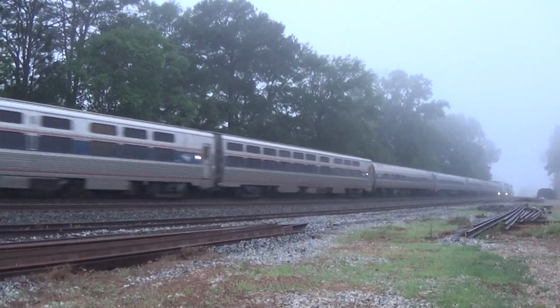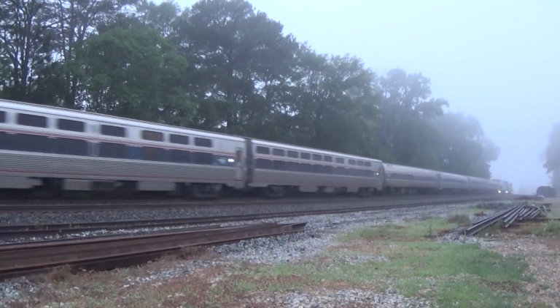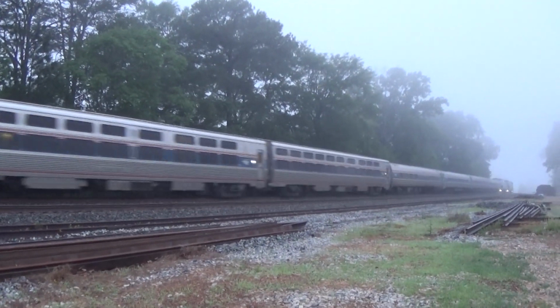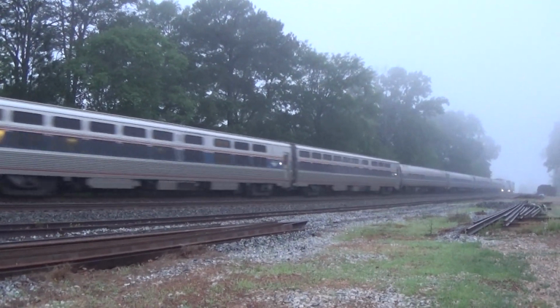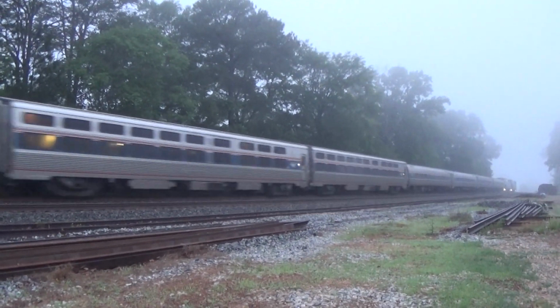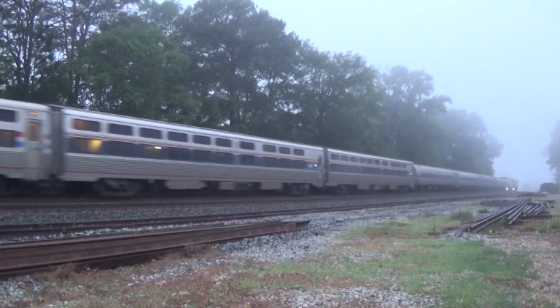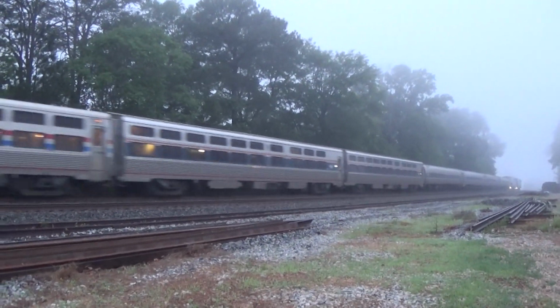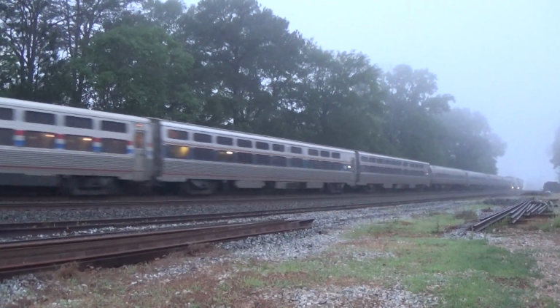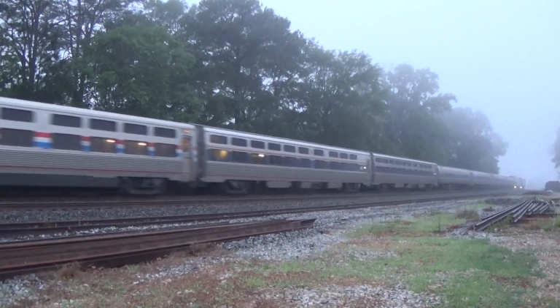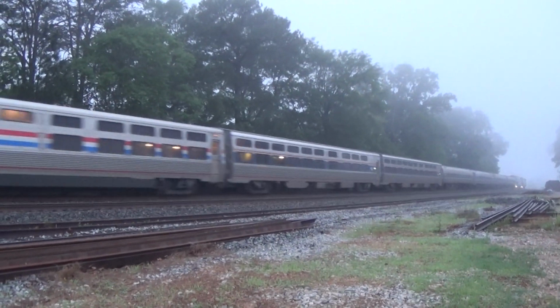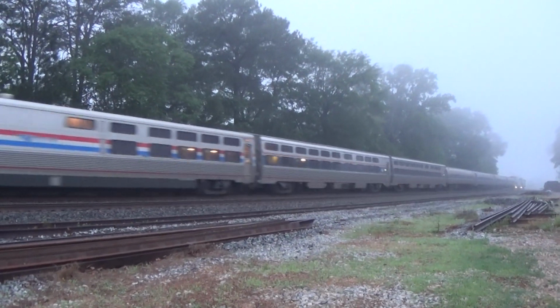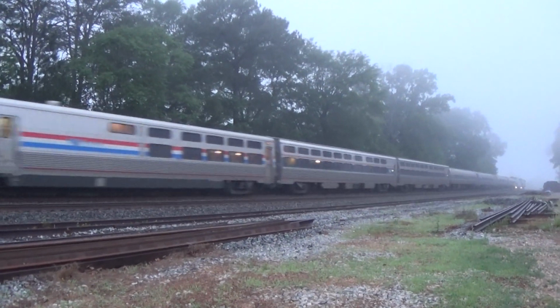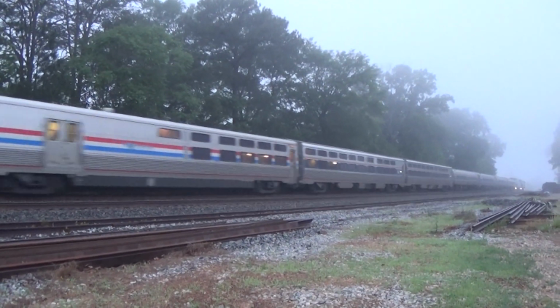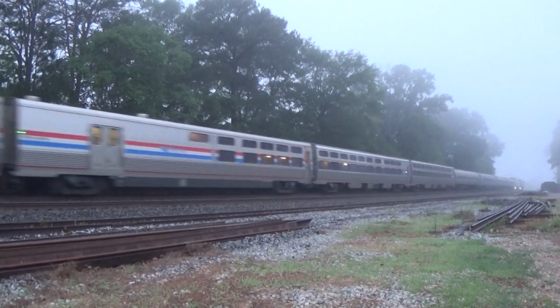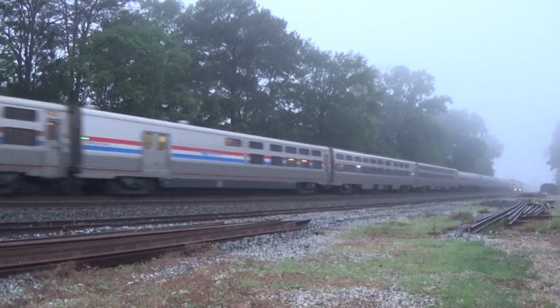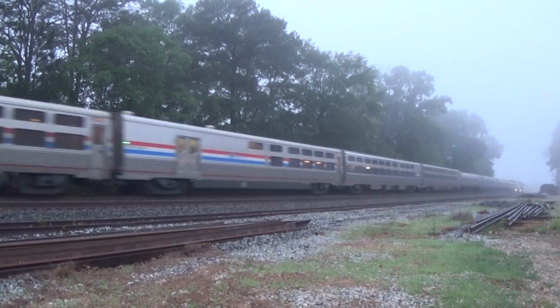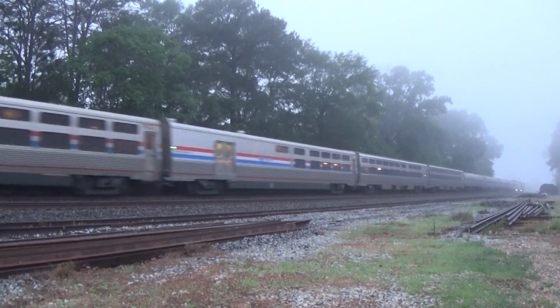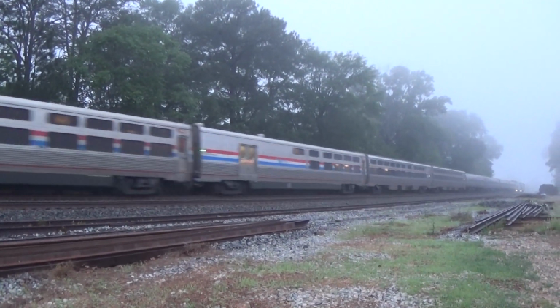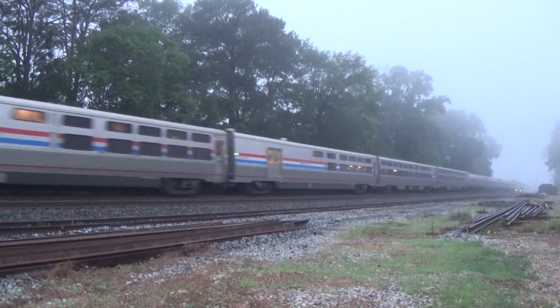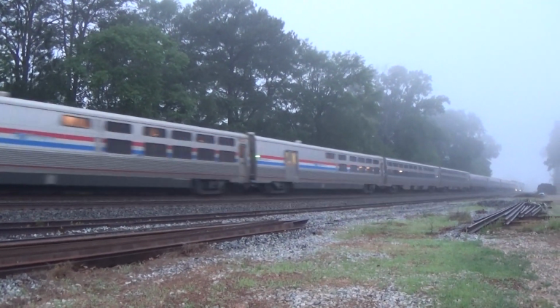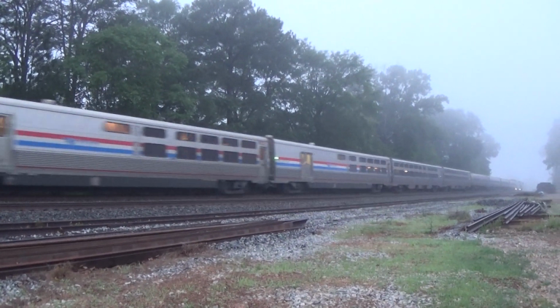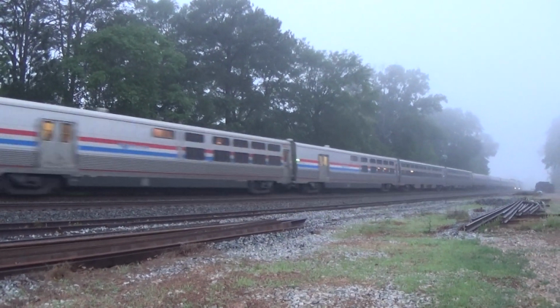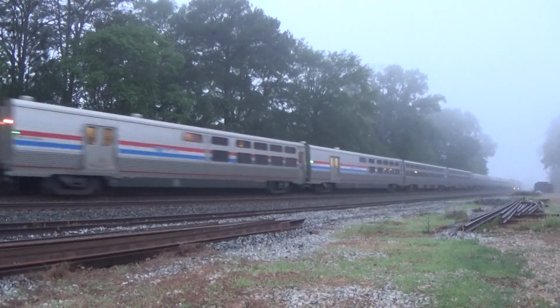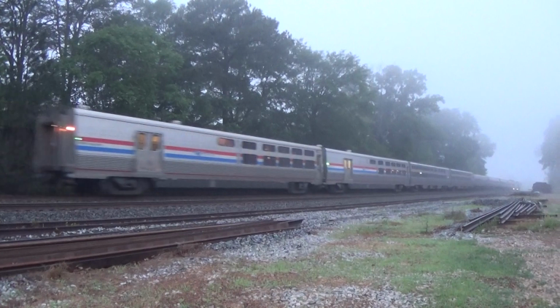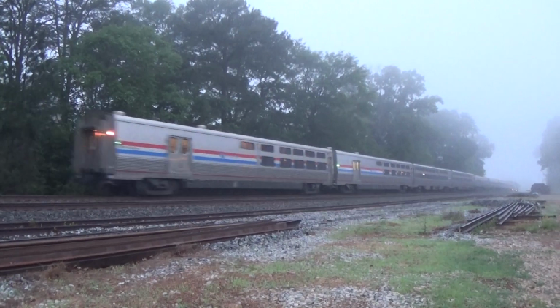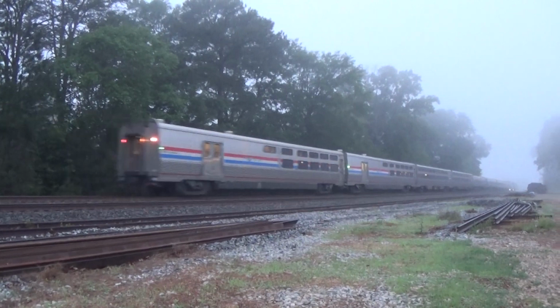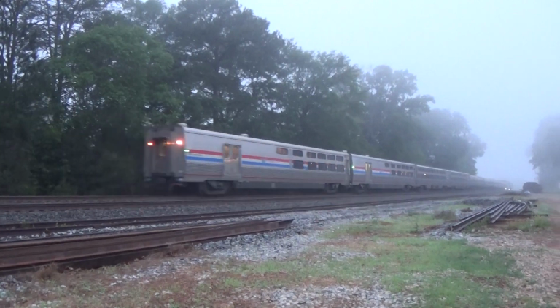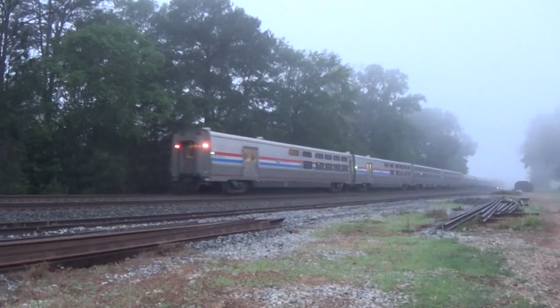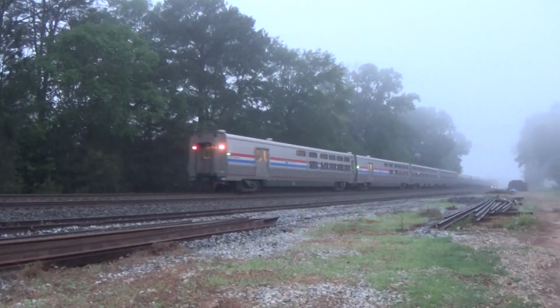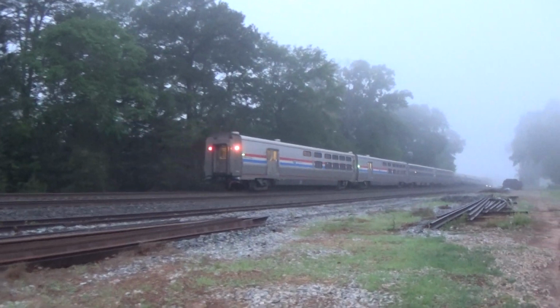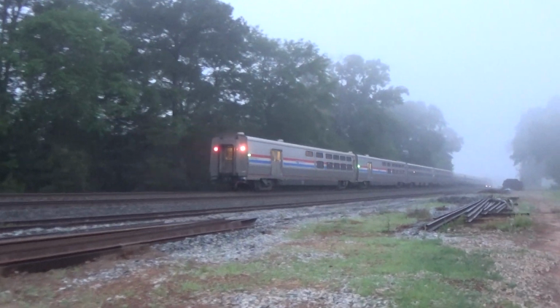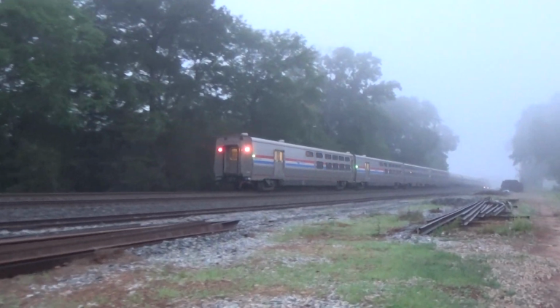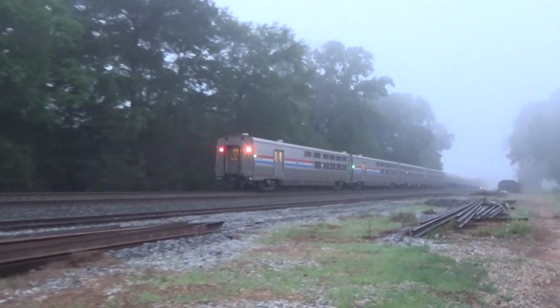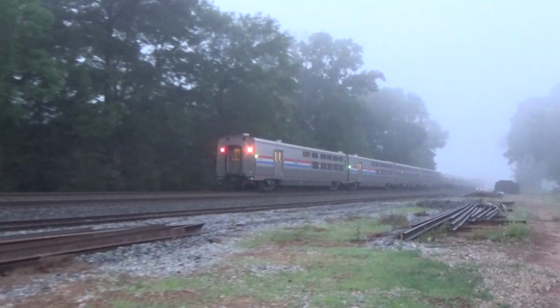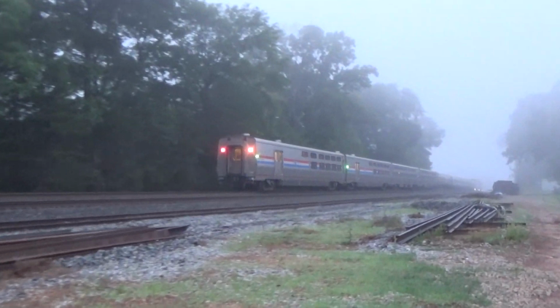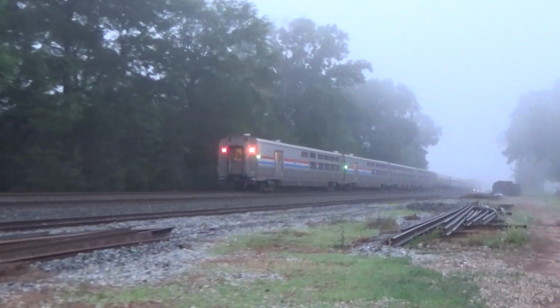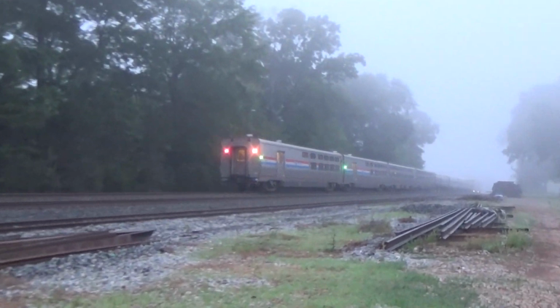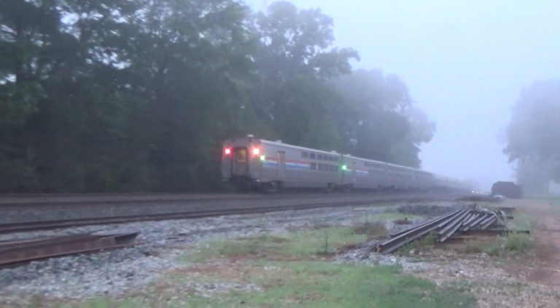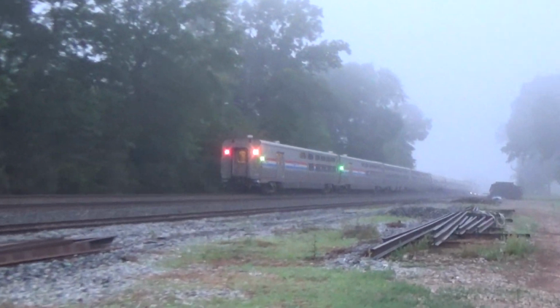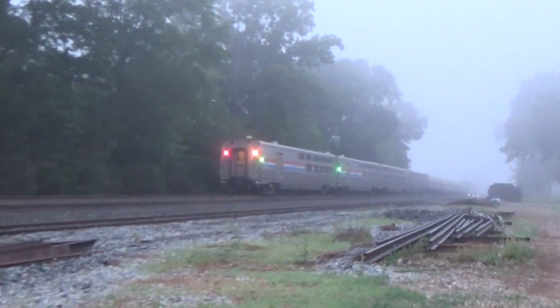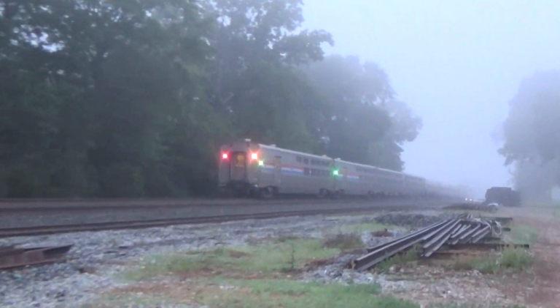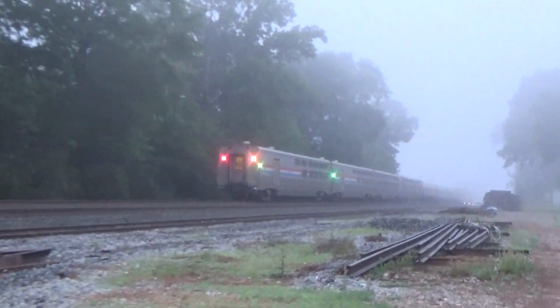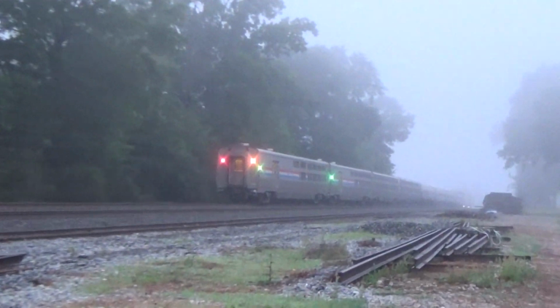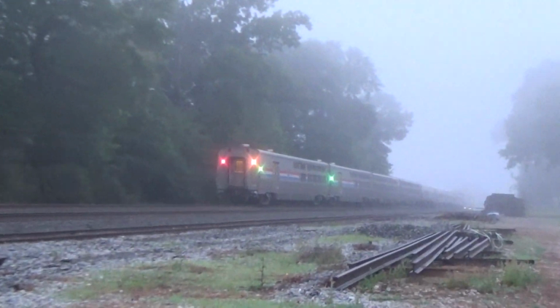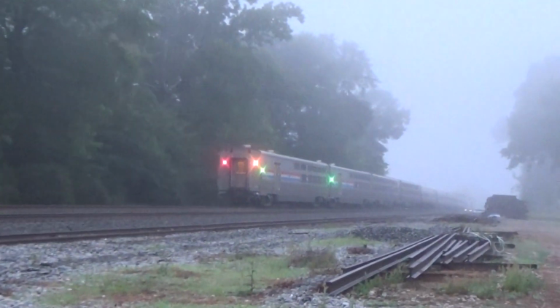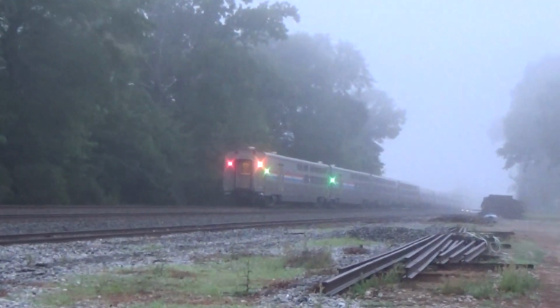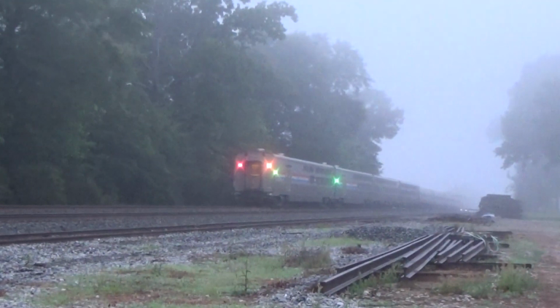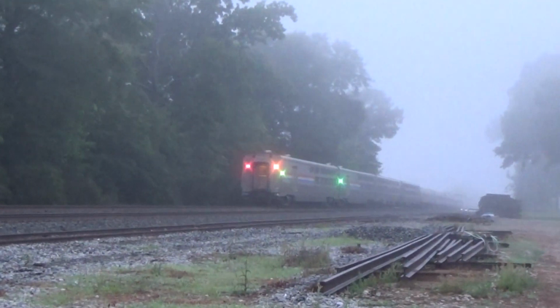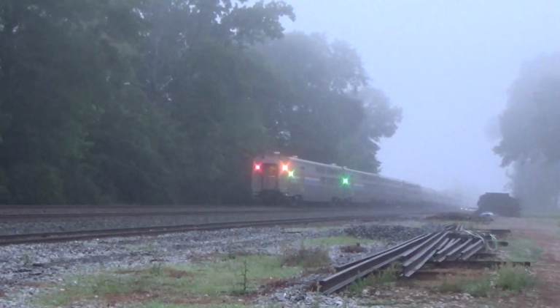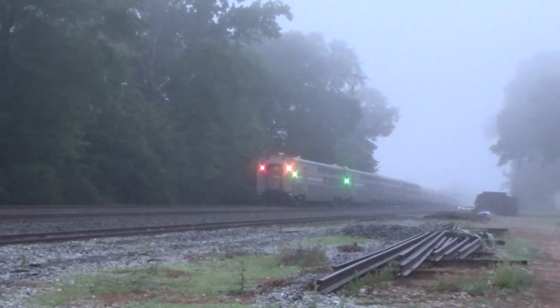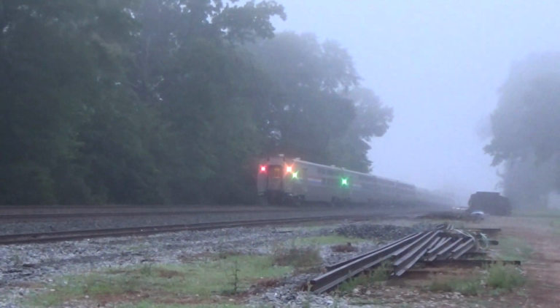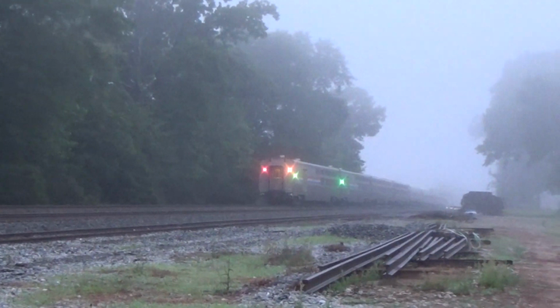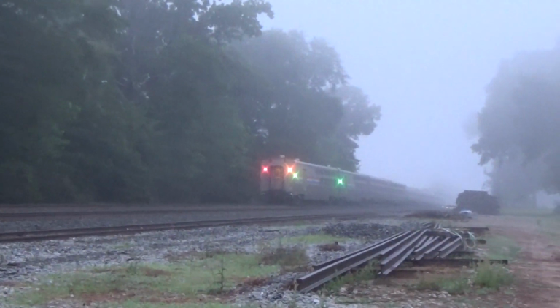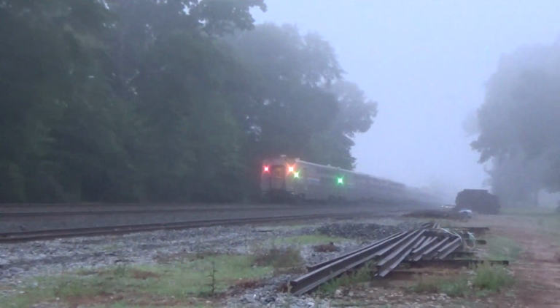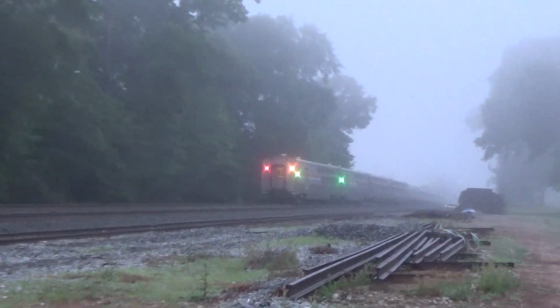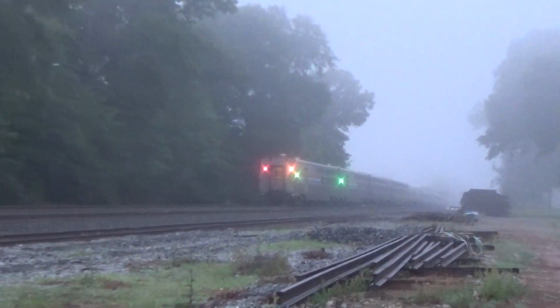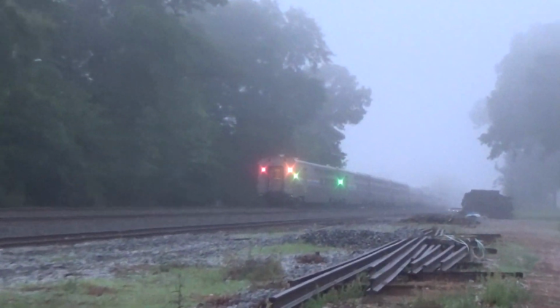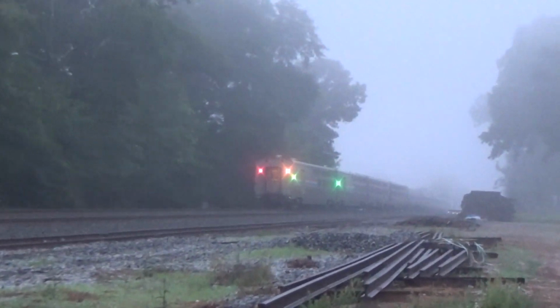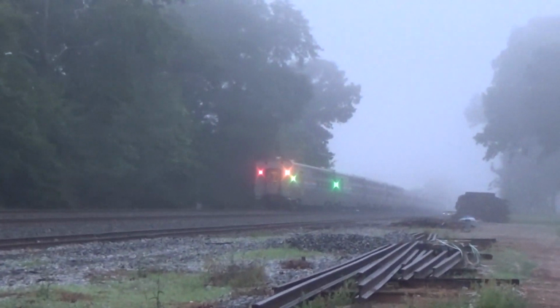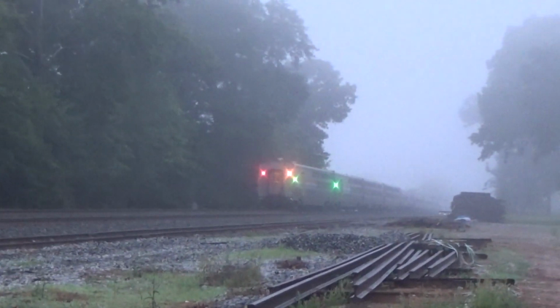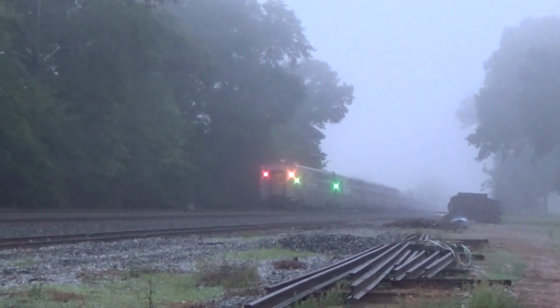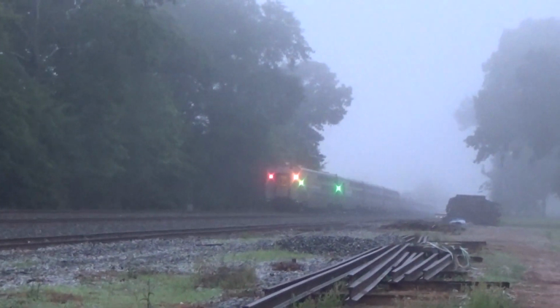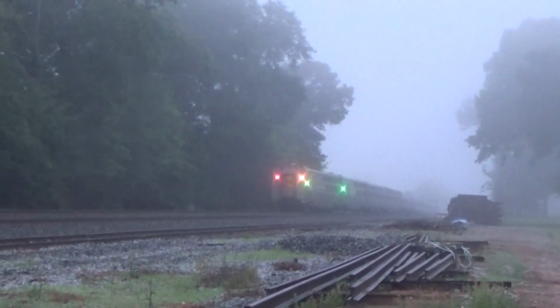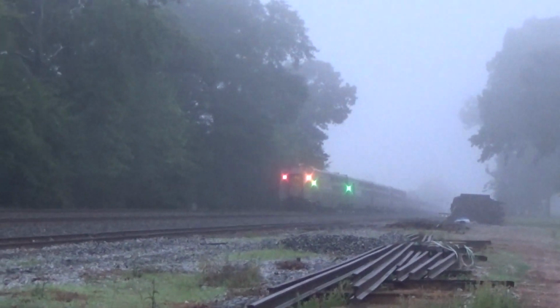This will be MS019, Amtrak 19. Be present. No defects. Repeat. No defects.